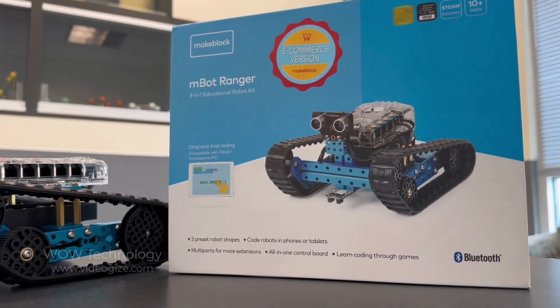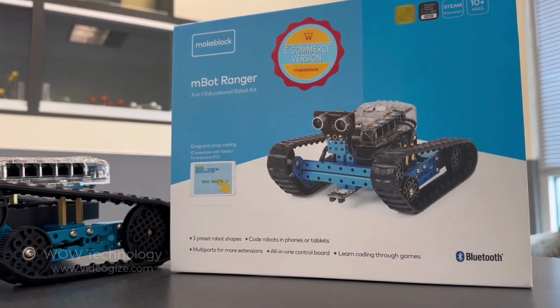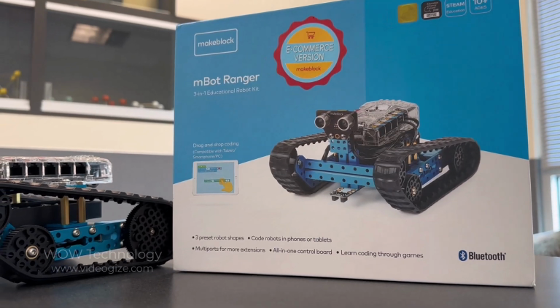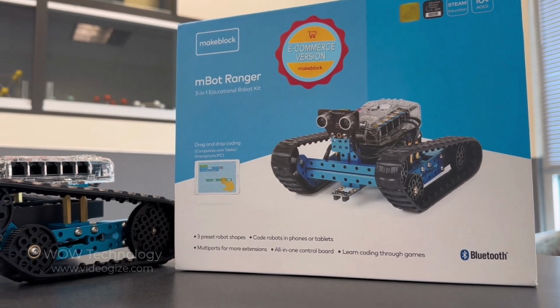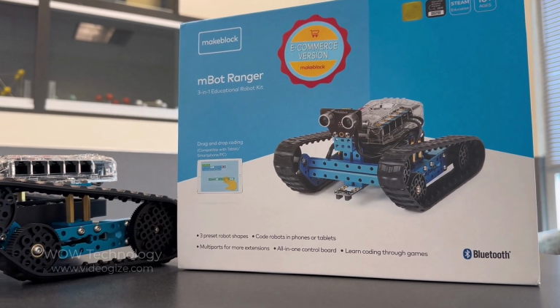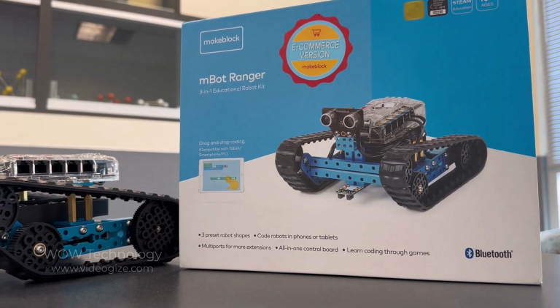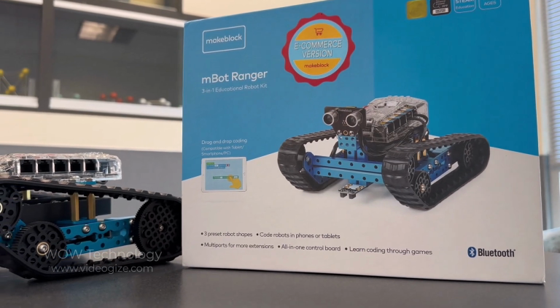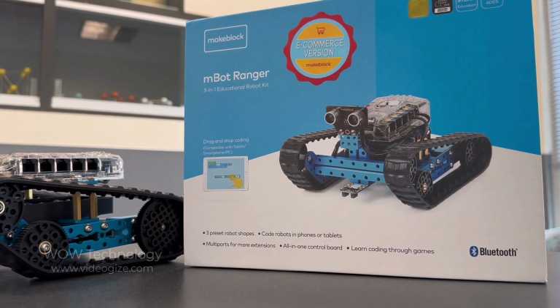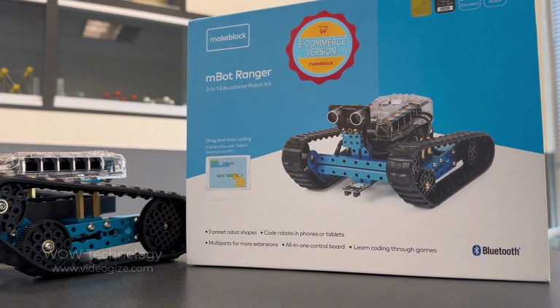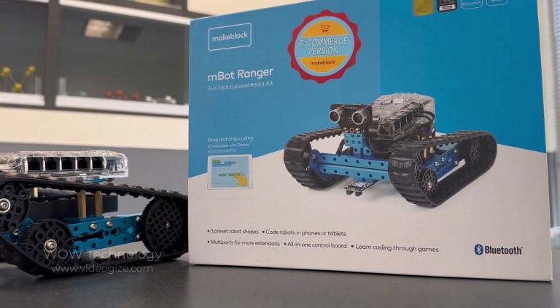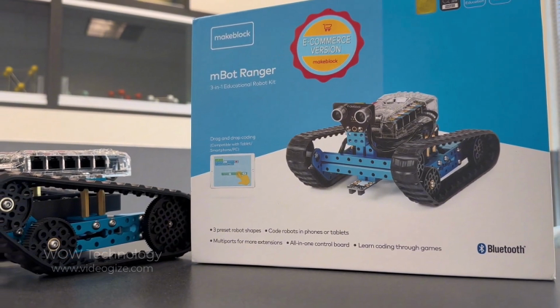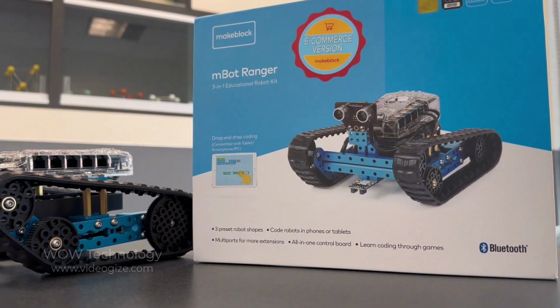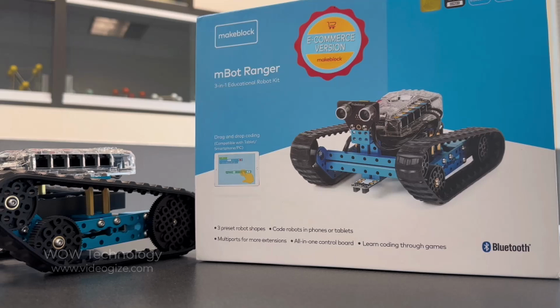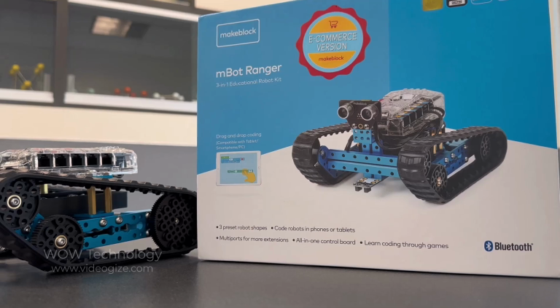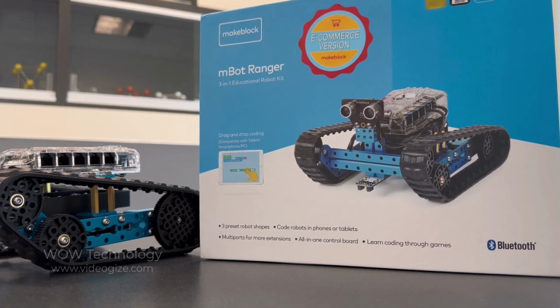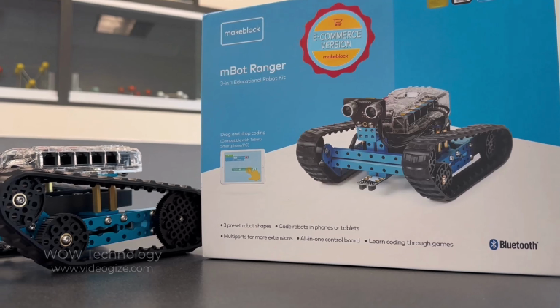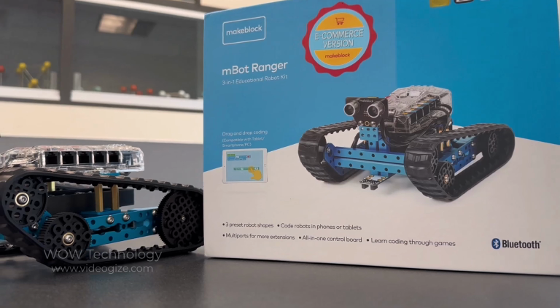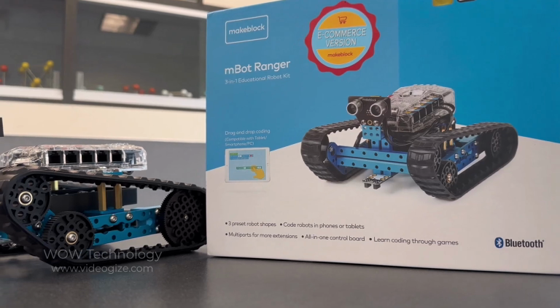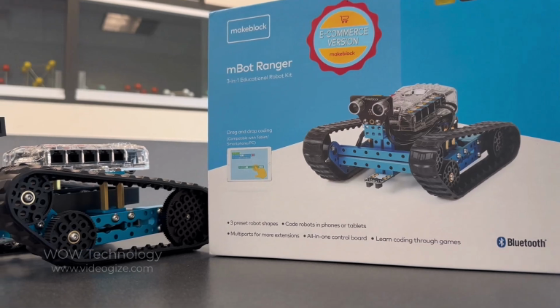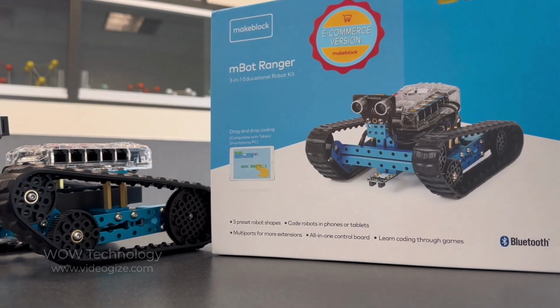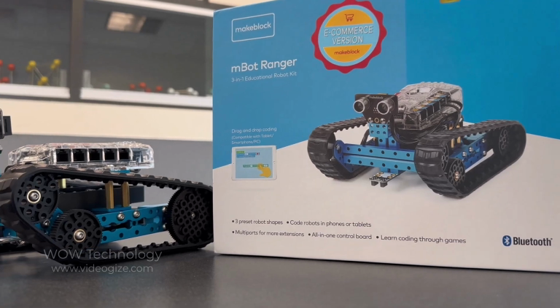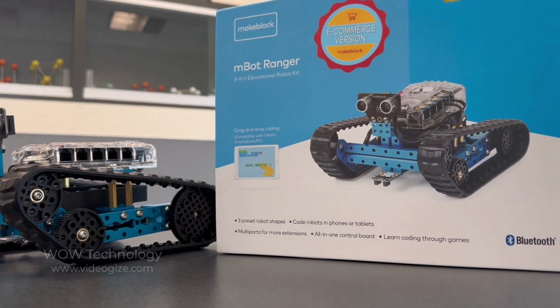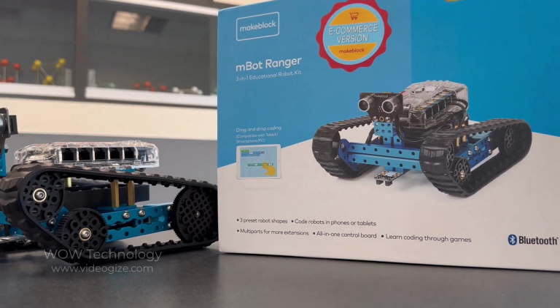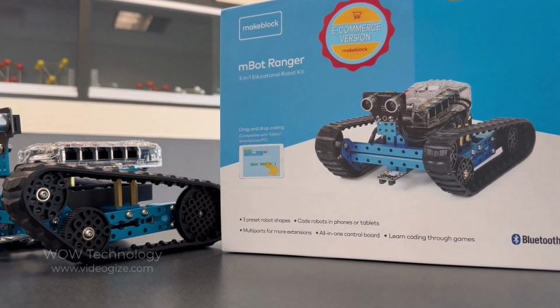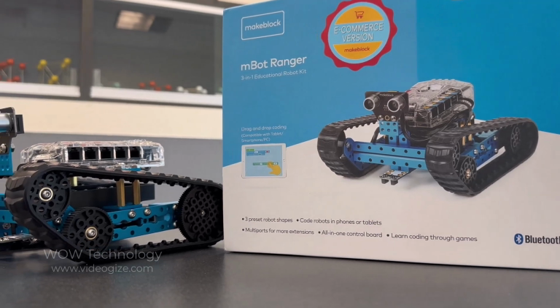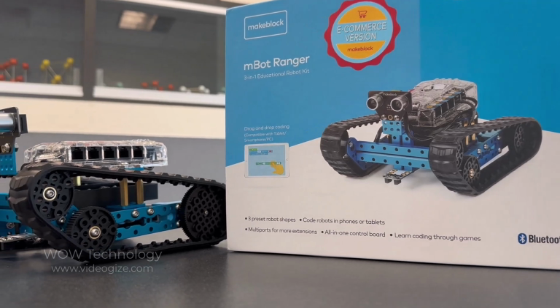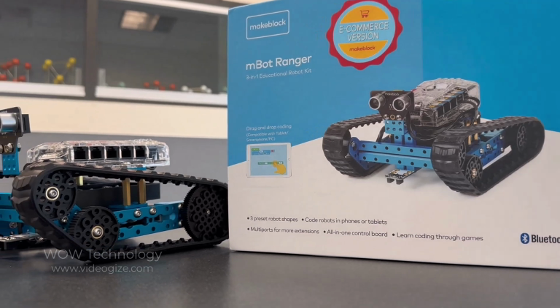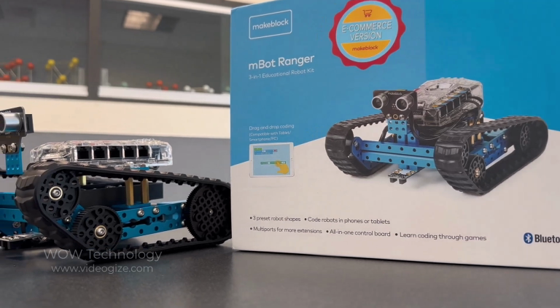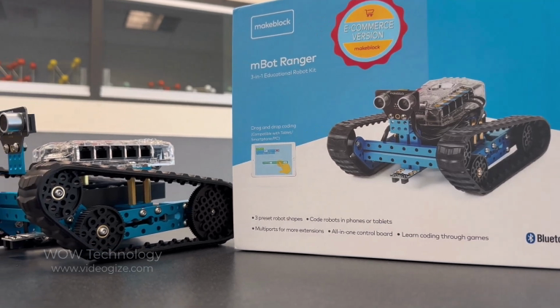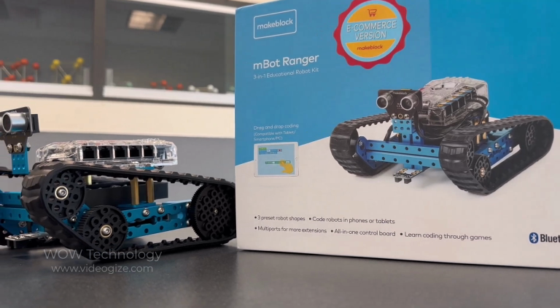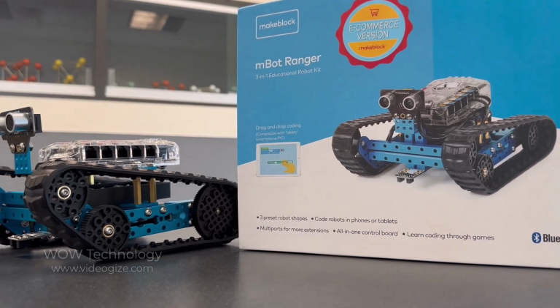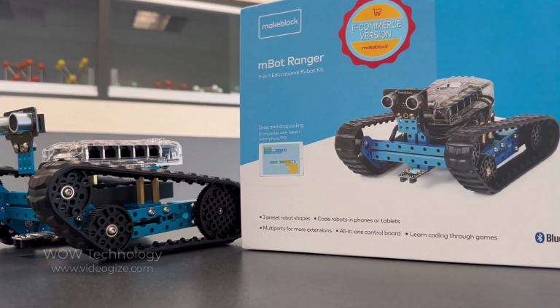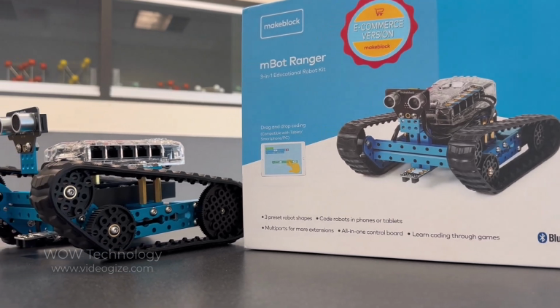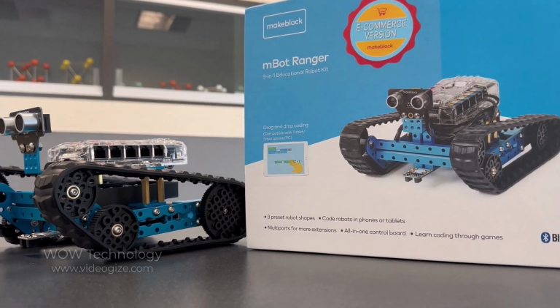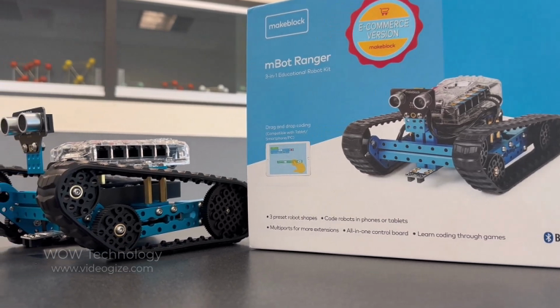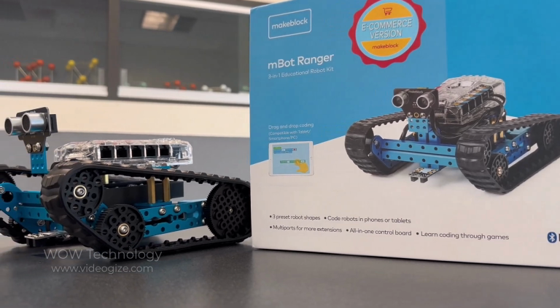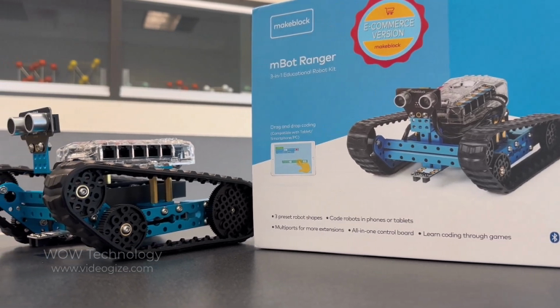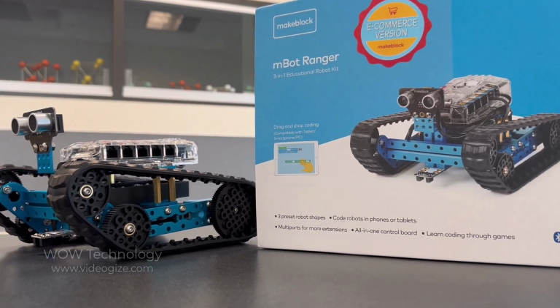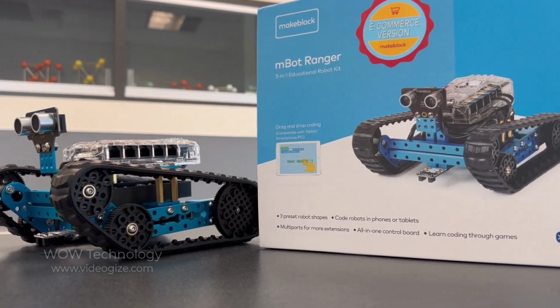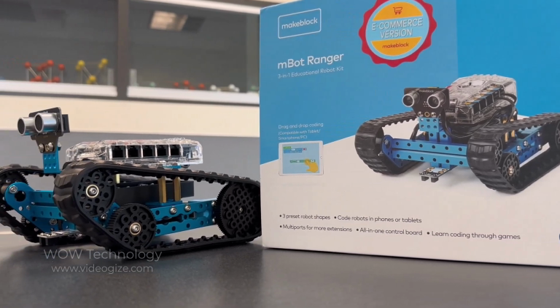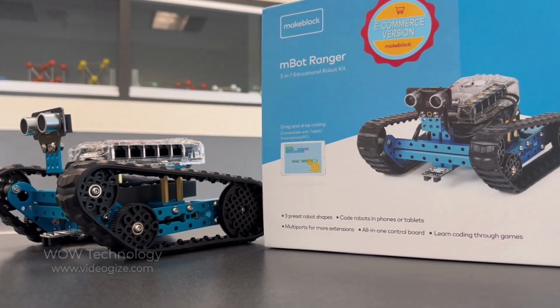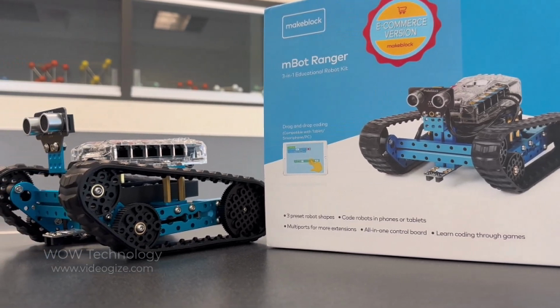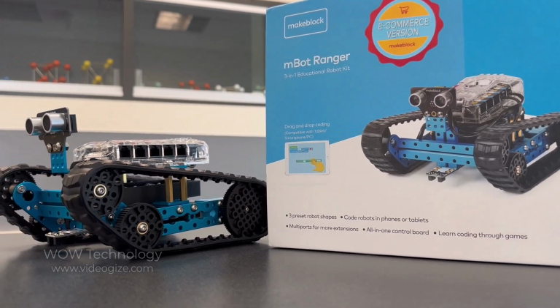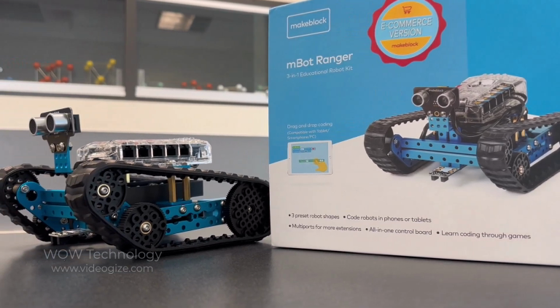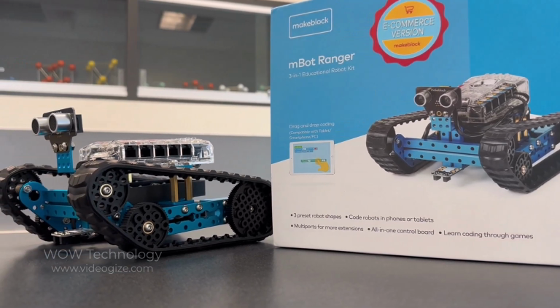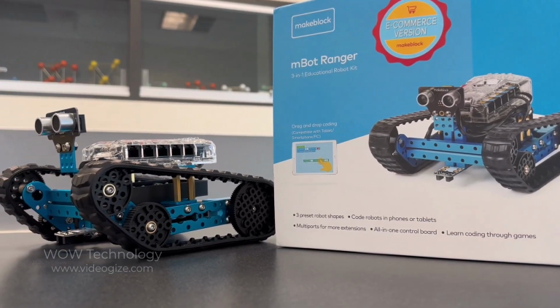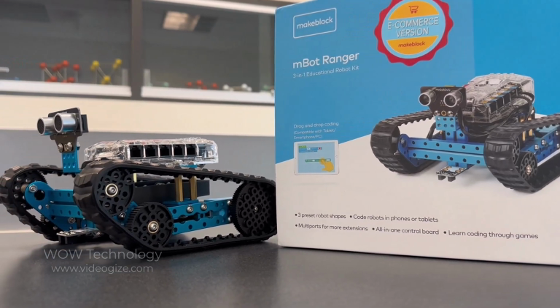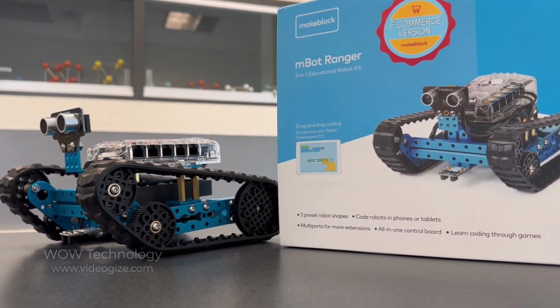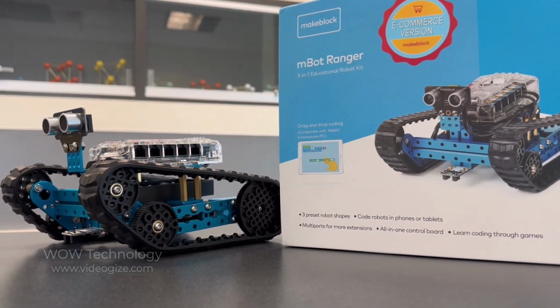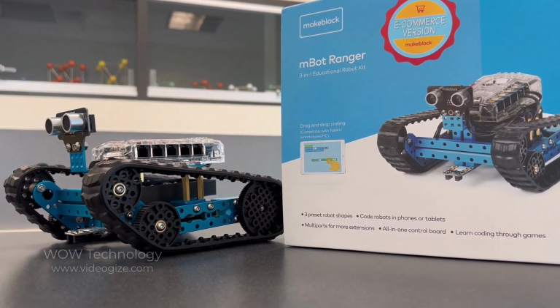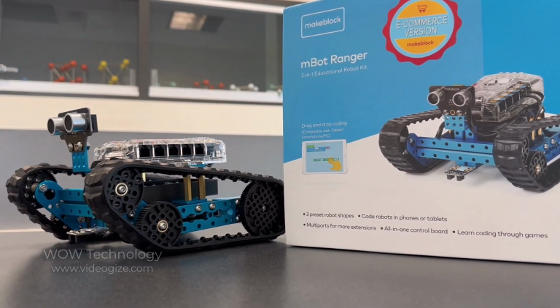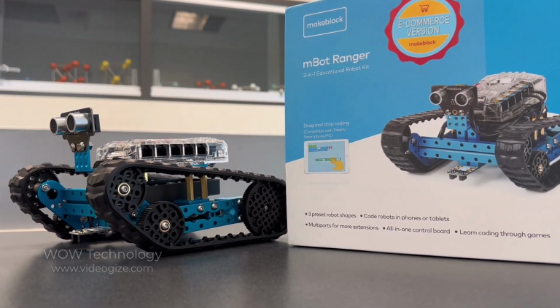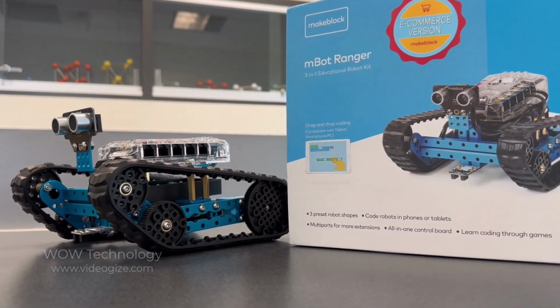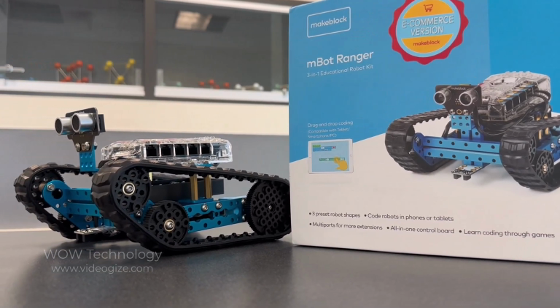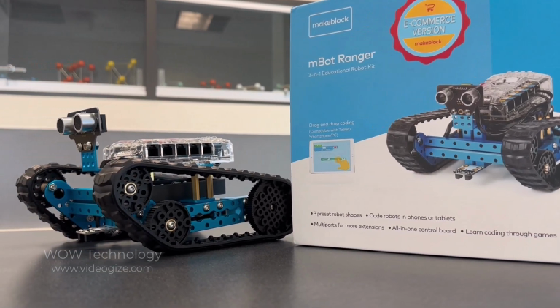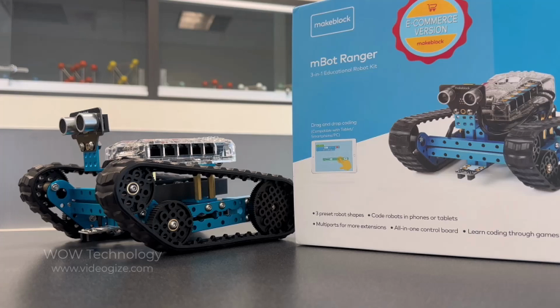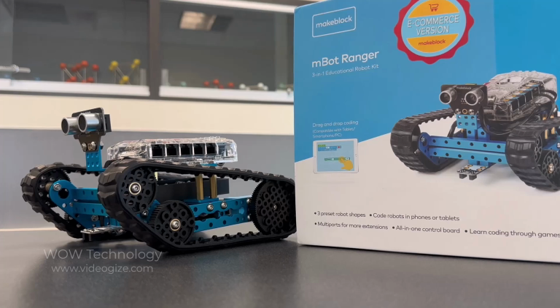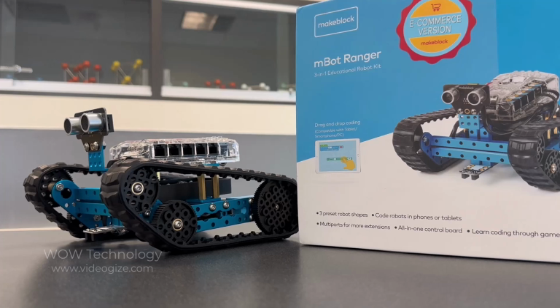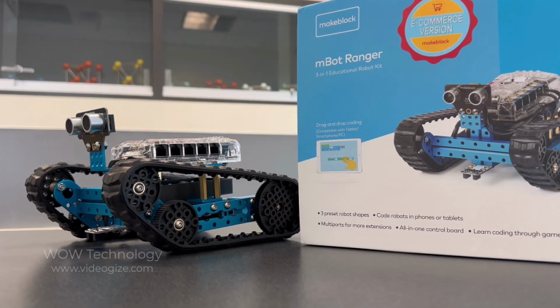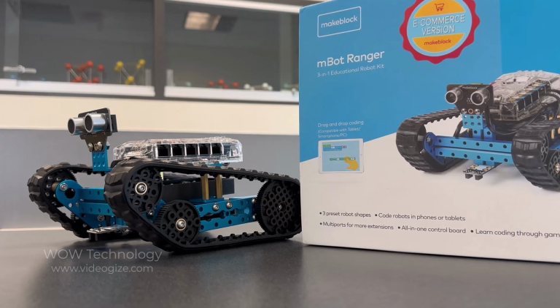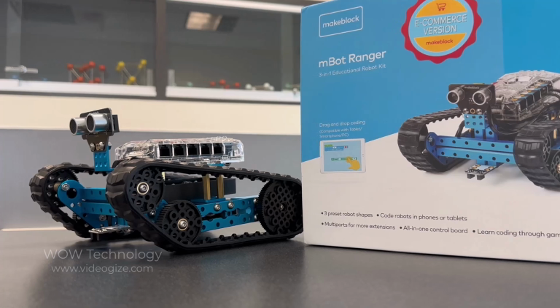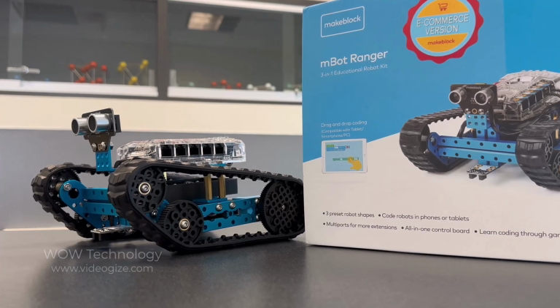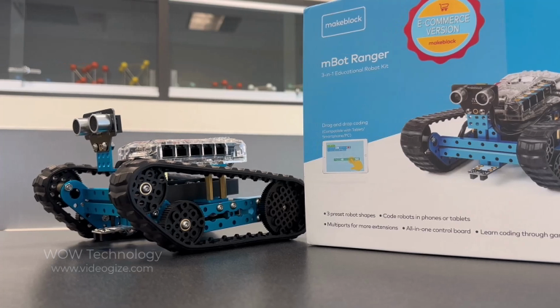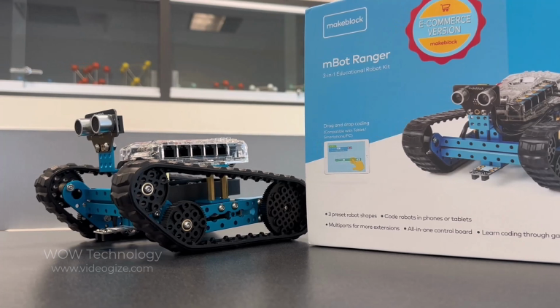Today I'll be trying out the Mbot Ranger. It's a robot kit made by a company called MakeBlock. Let's check it out.